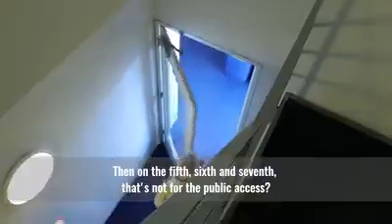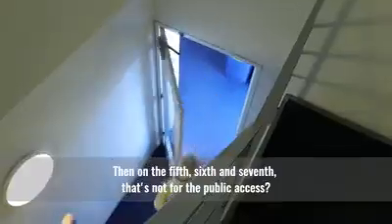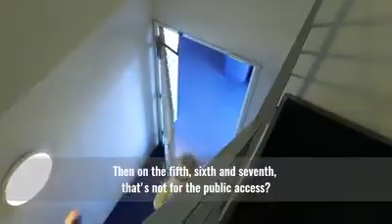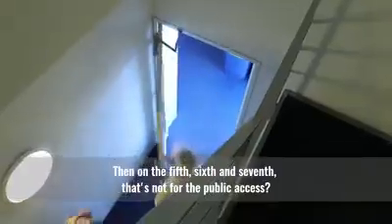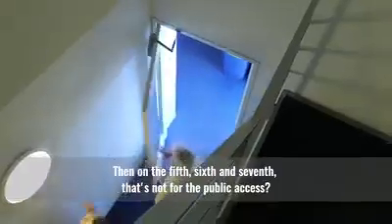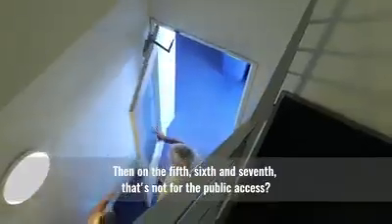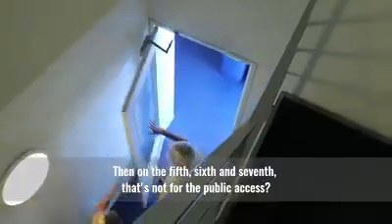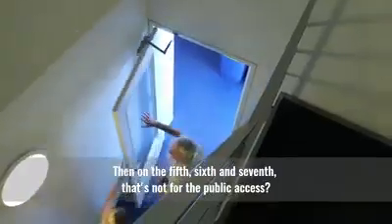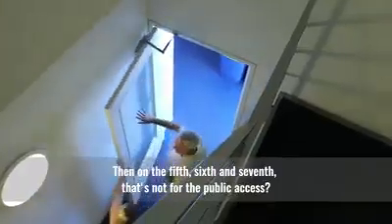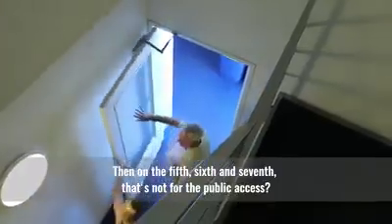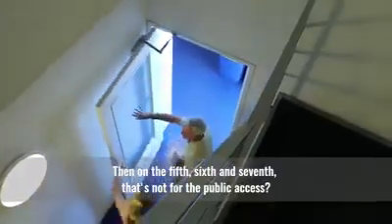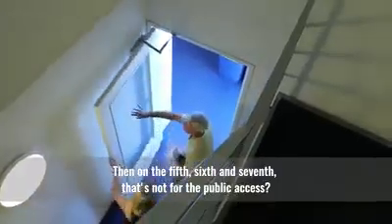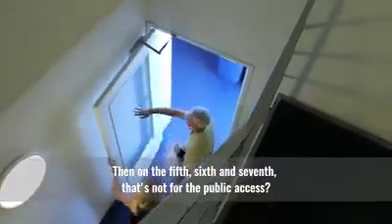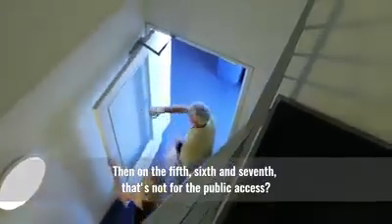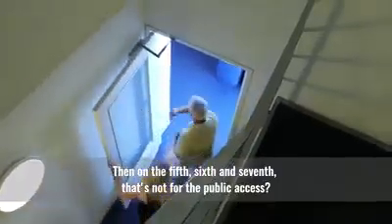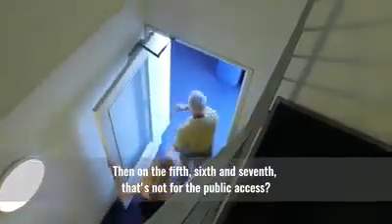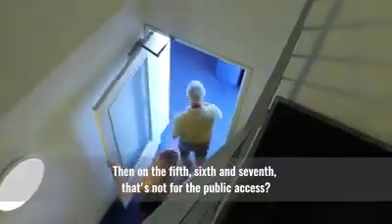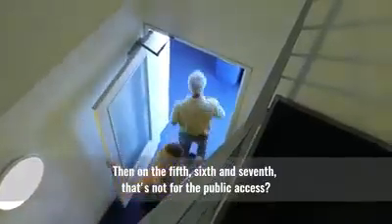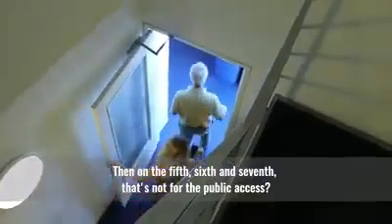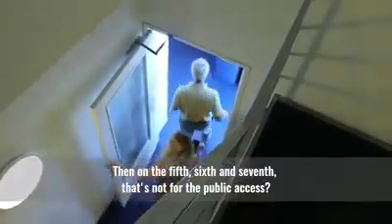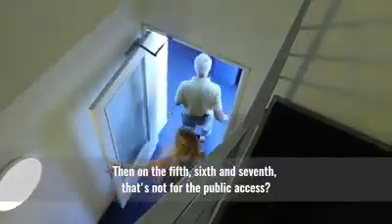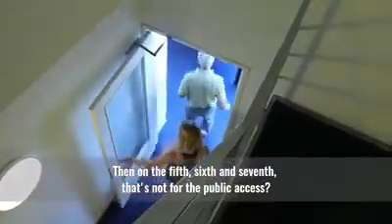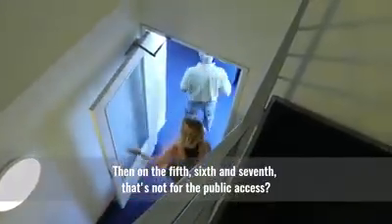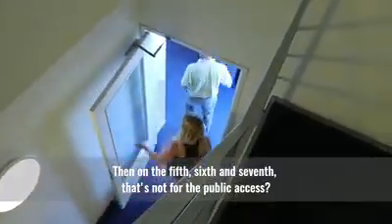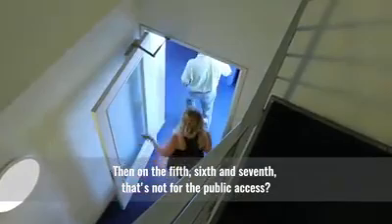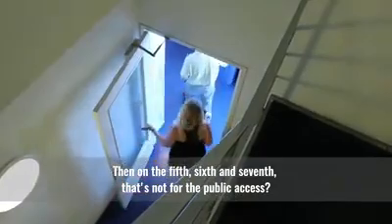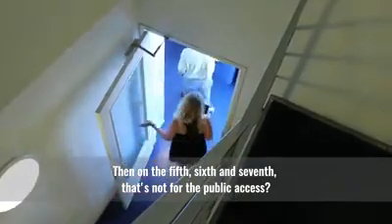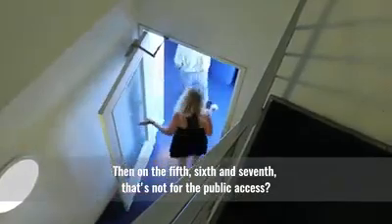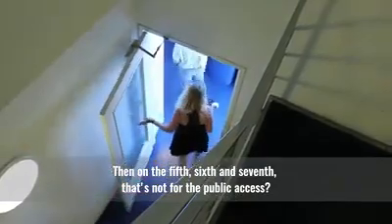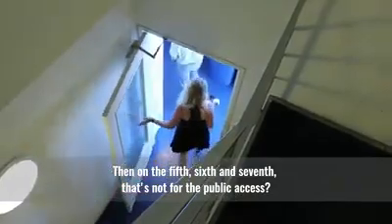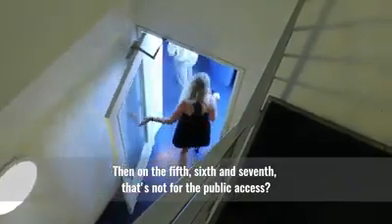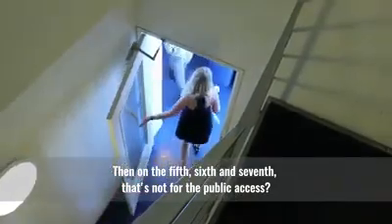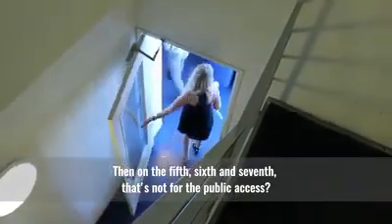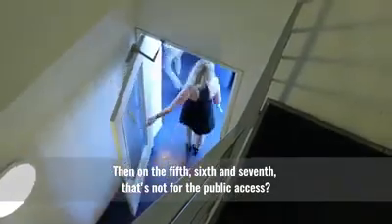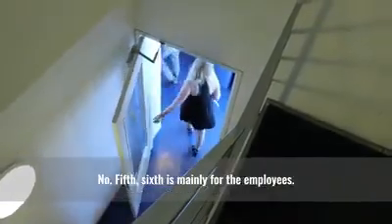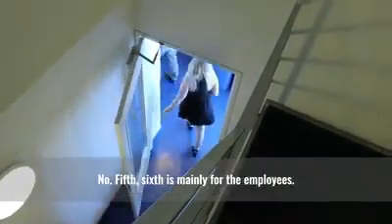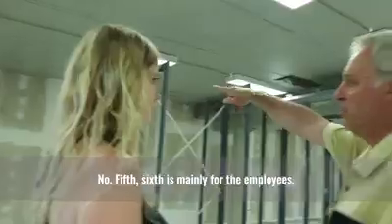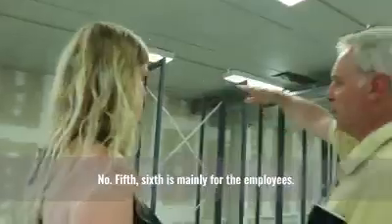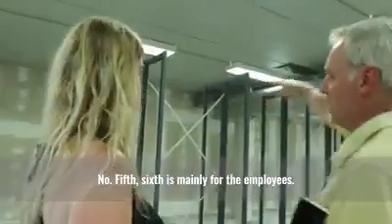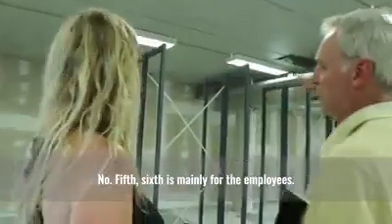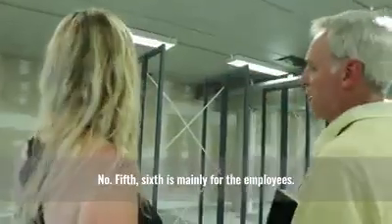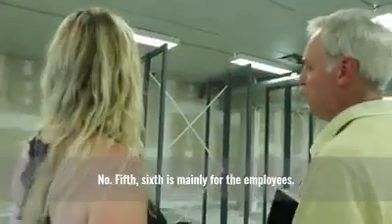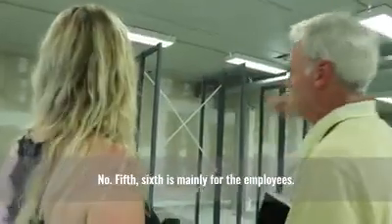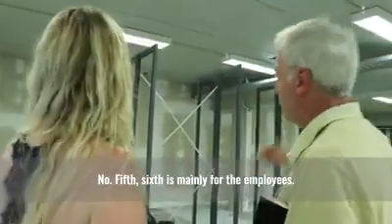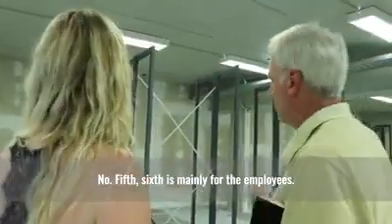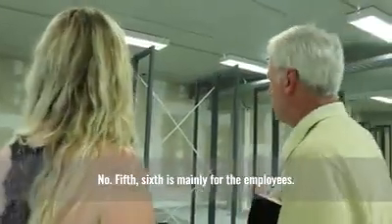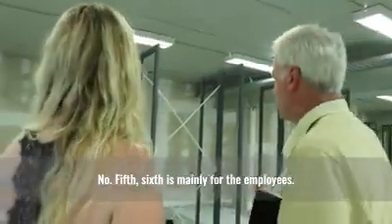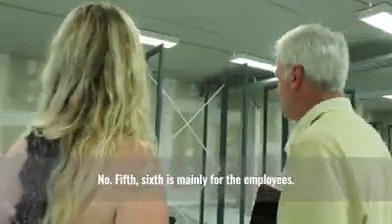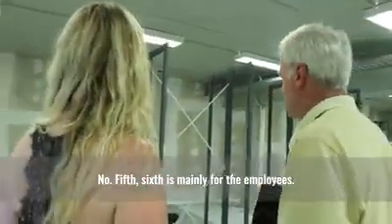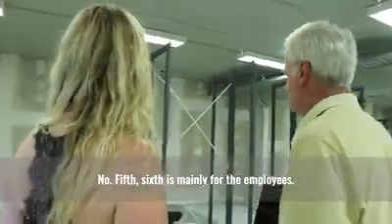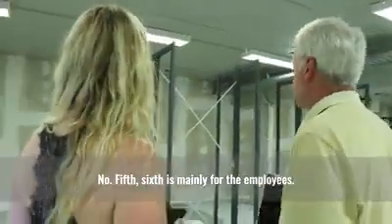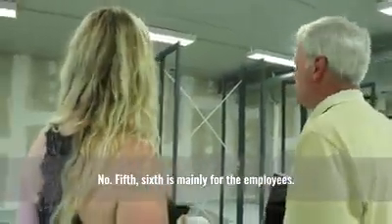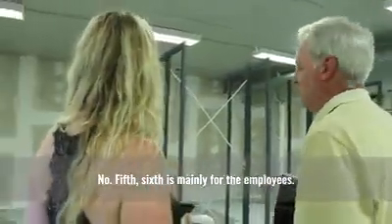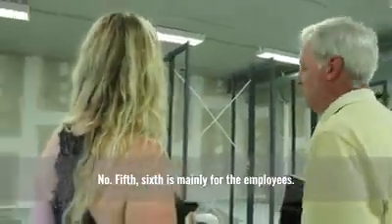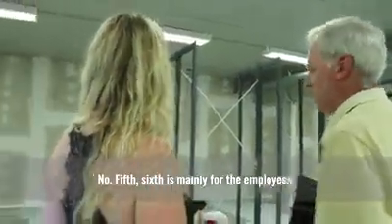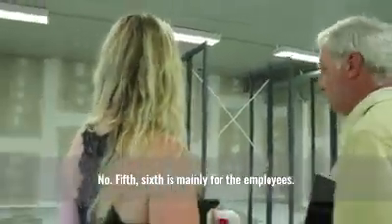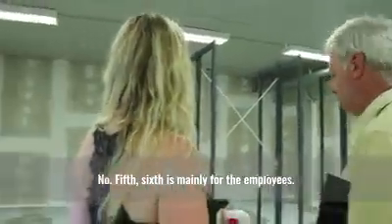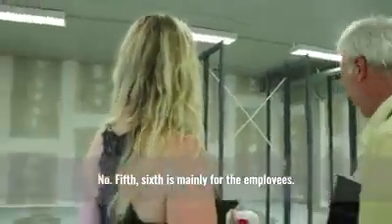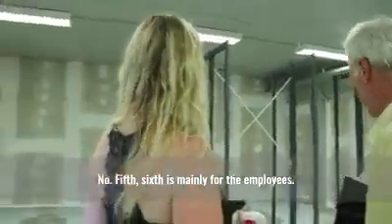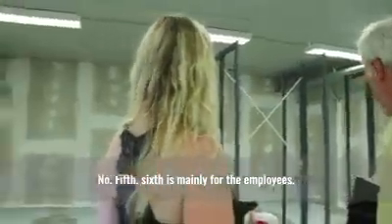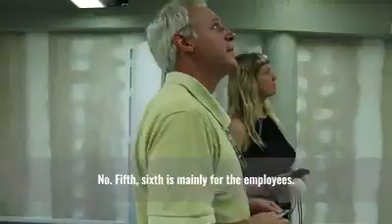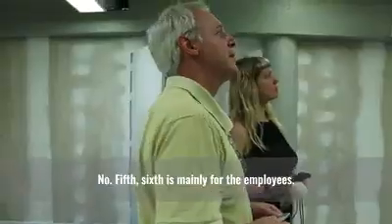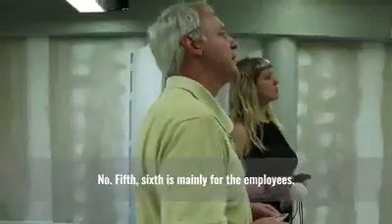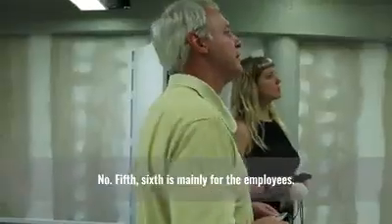Then on the fifth, sixth and seventh — that's not for public access? No. The fifth and sixth floors are mainly for the employees.